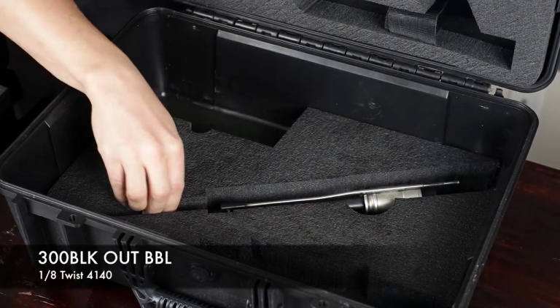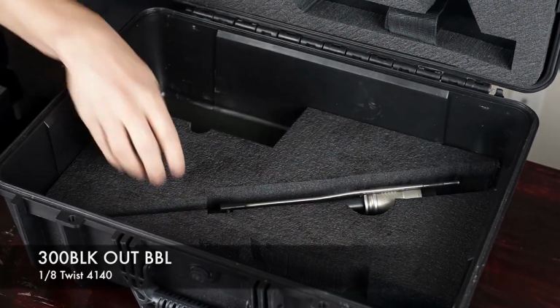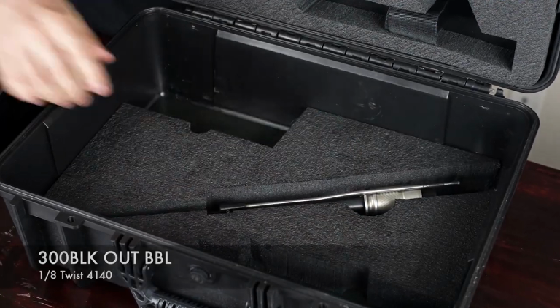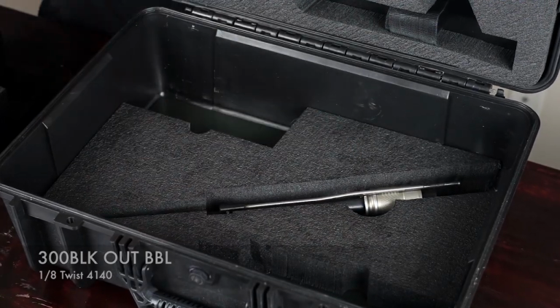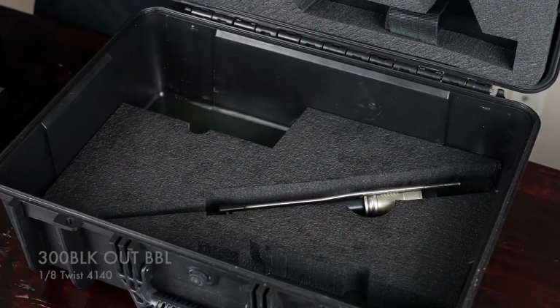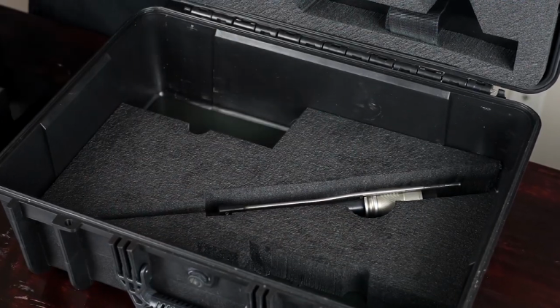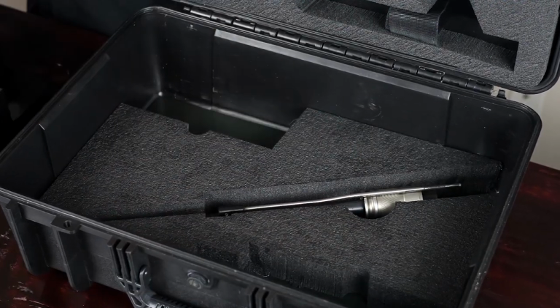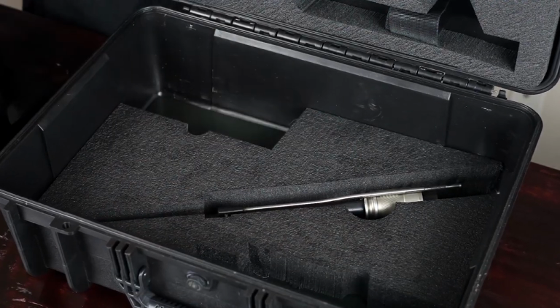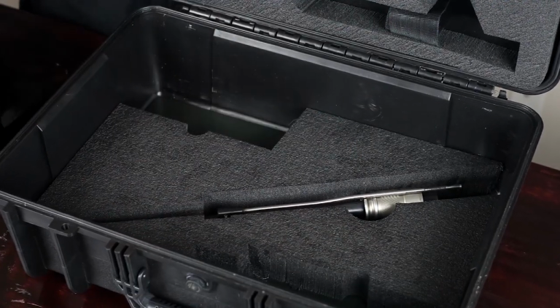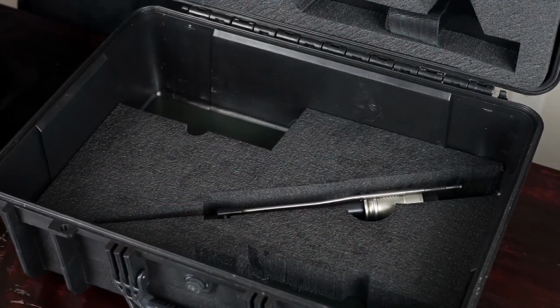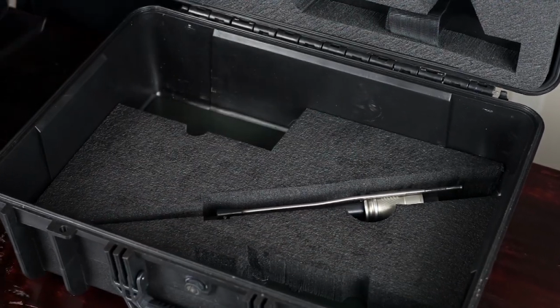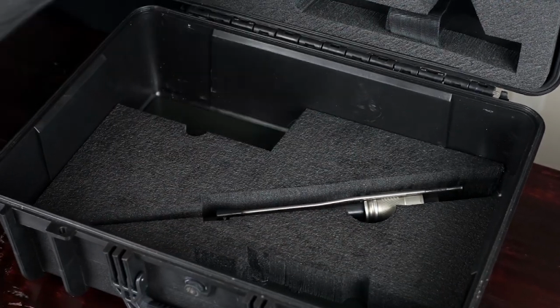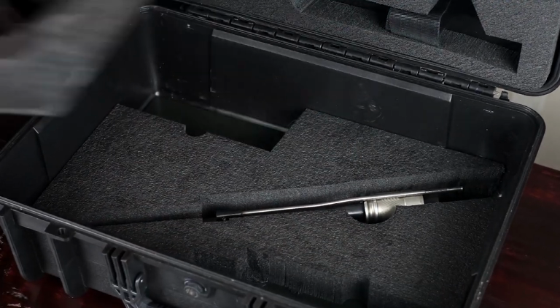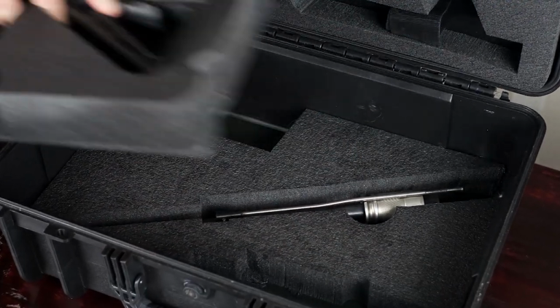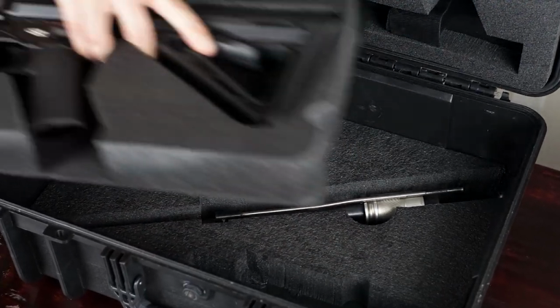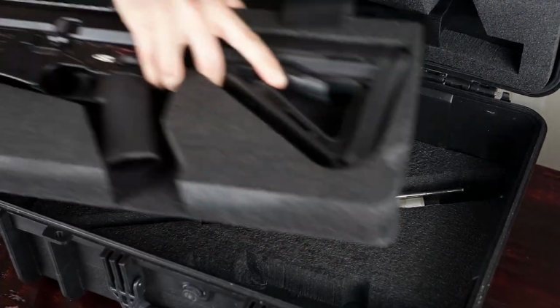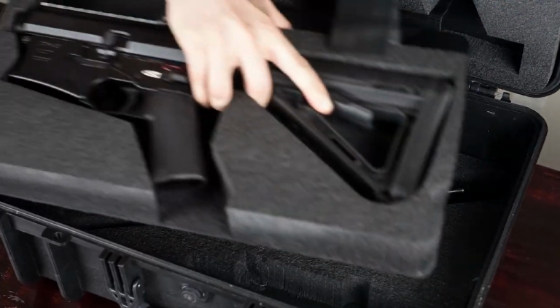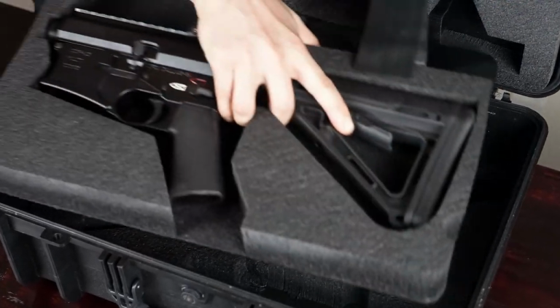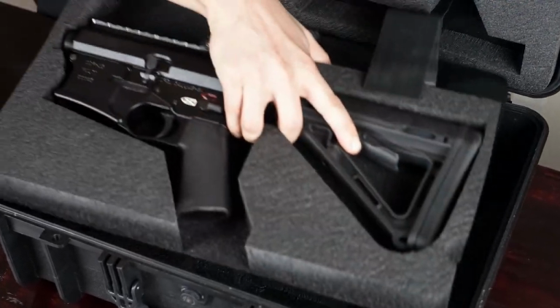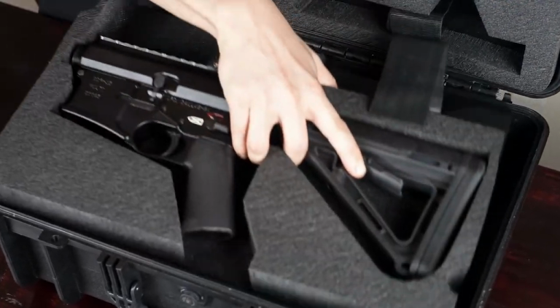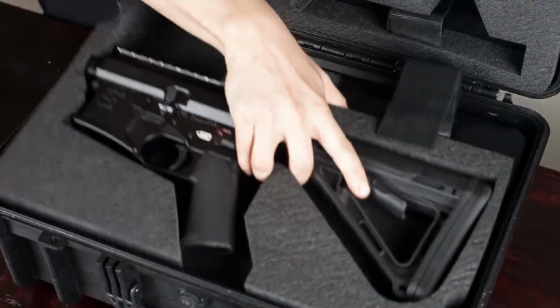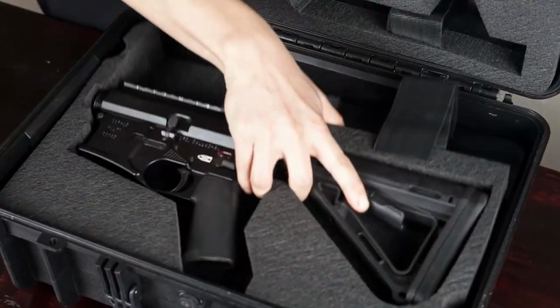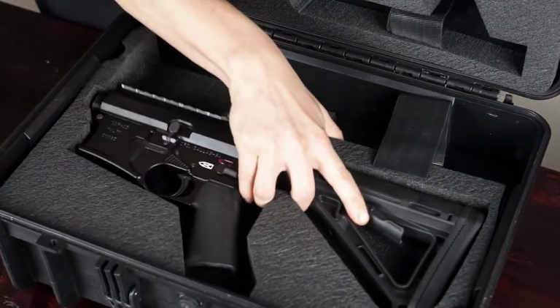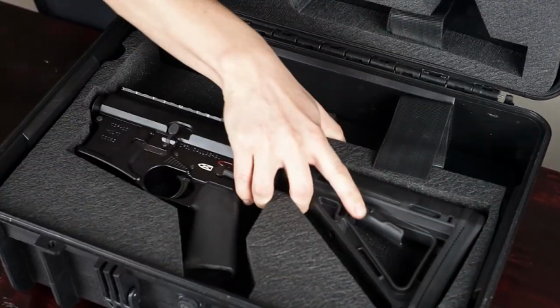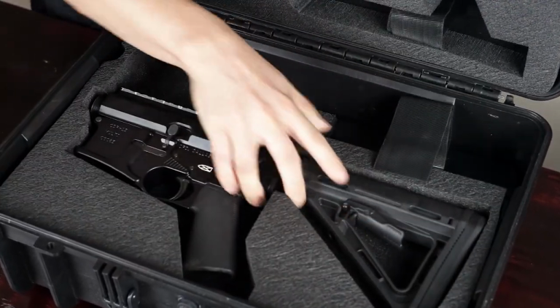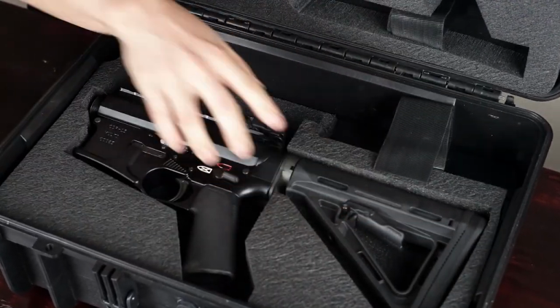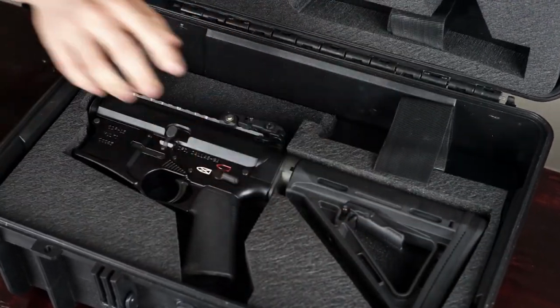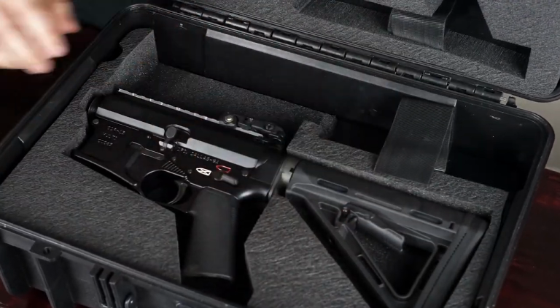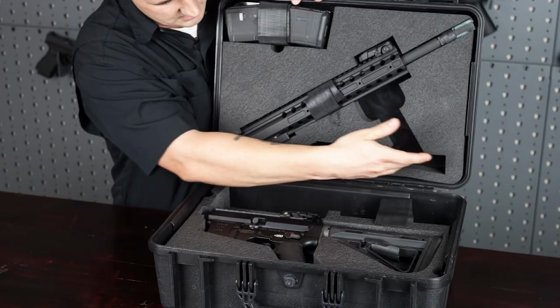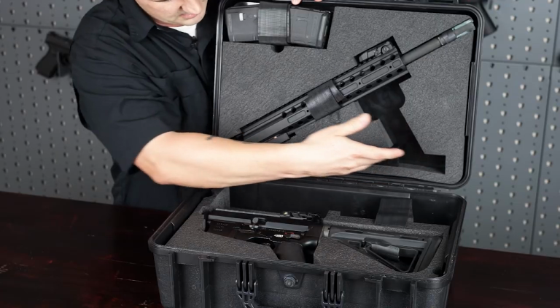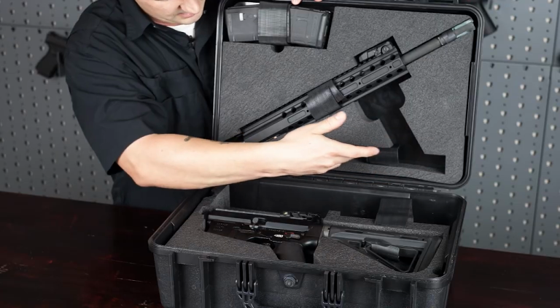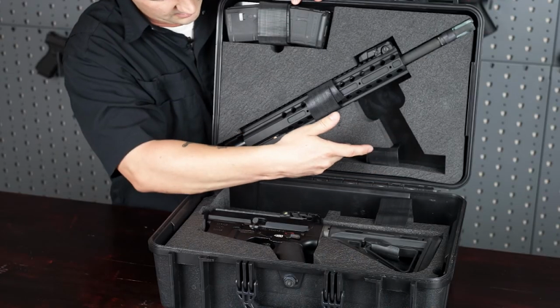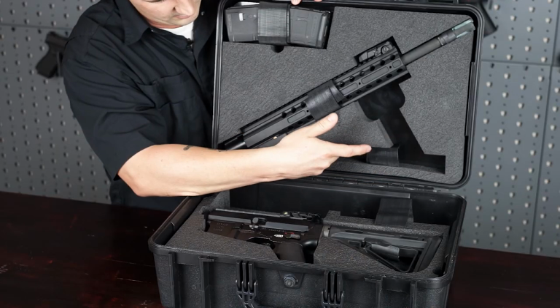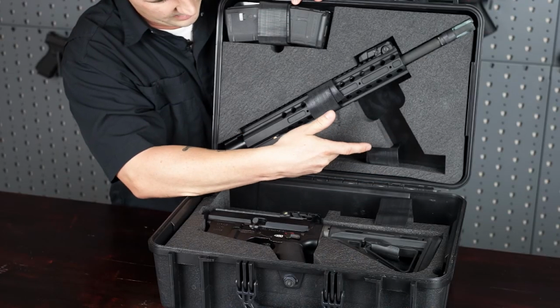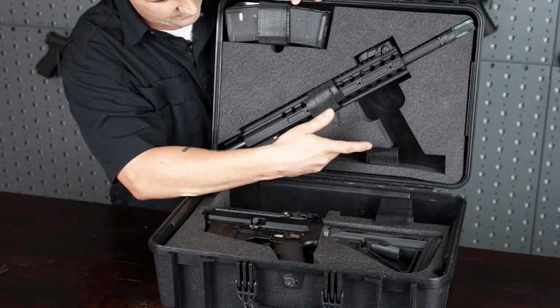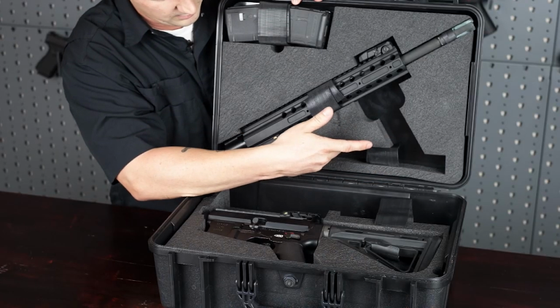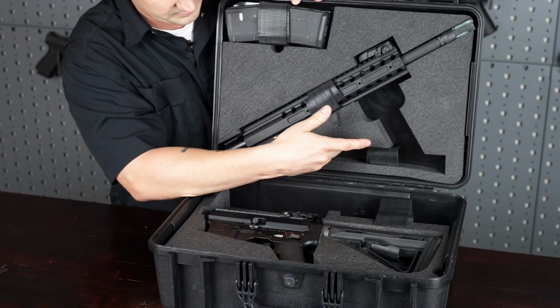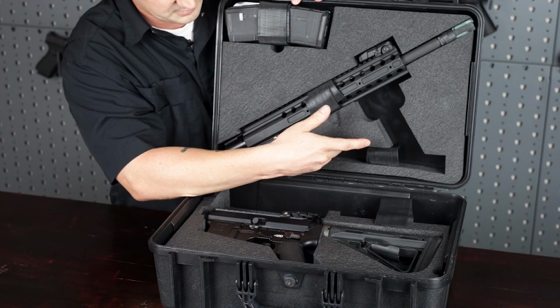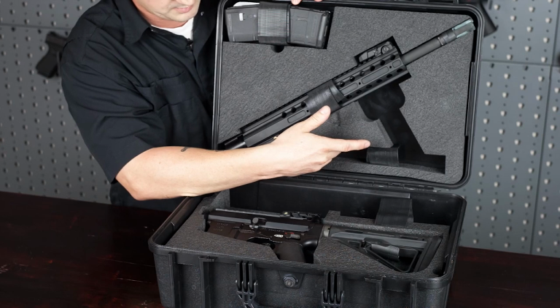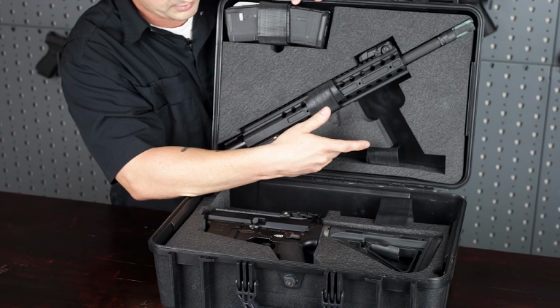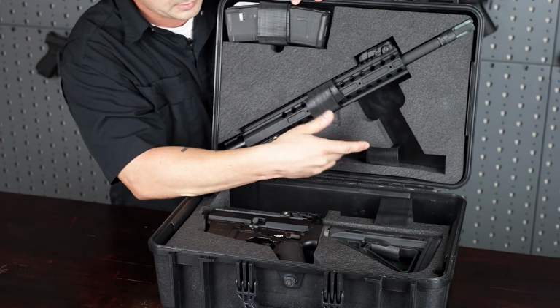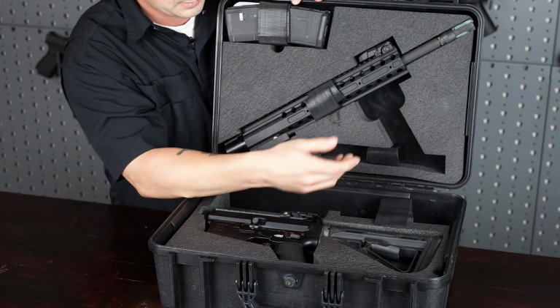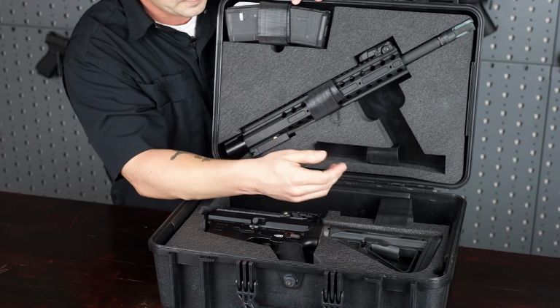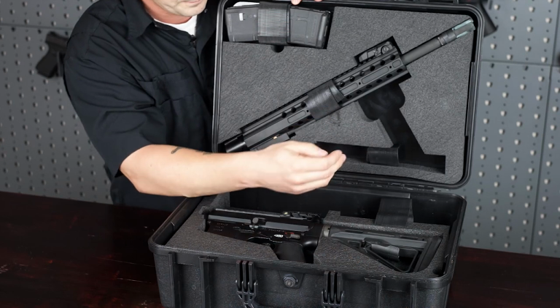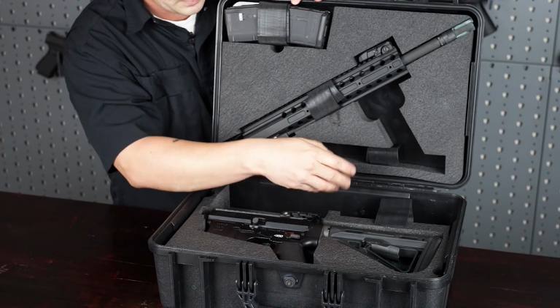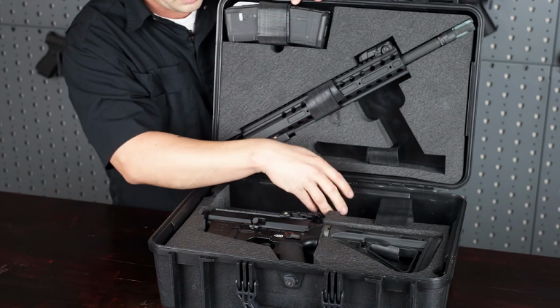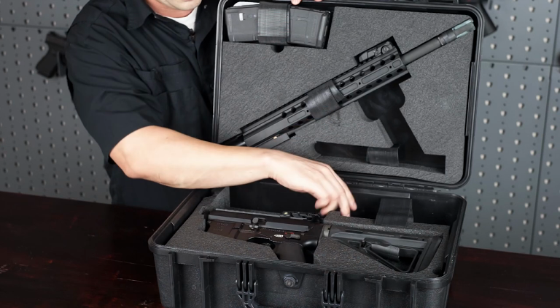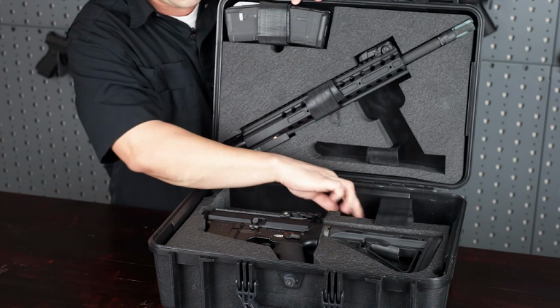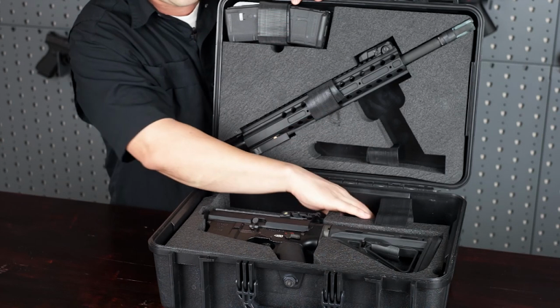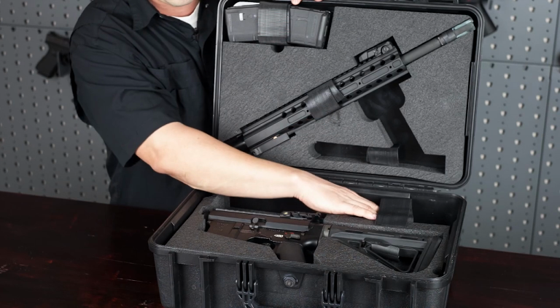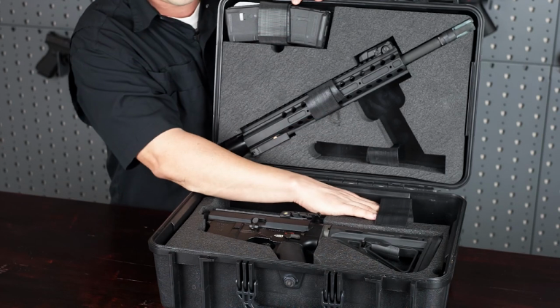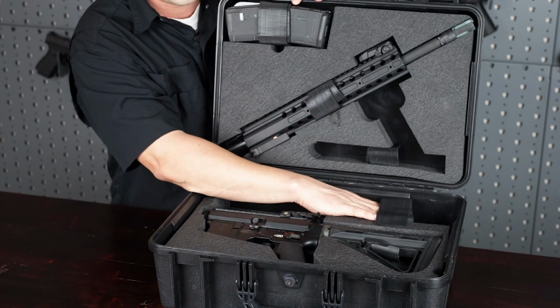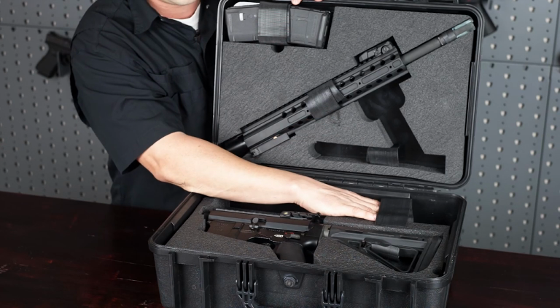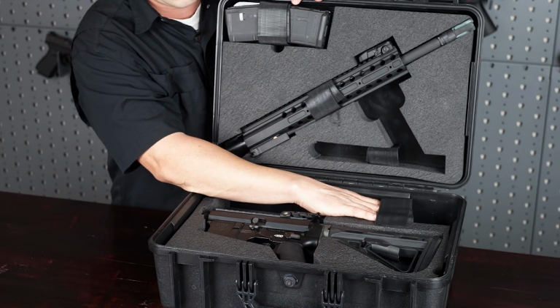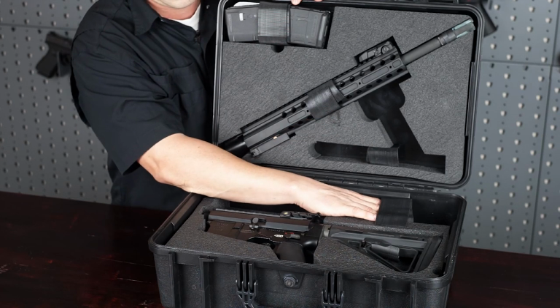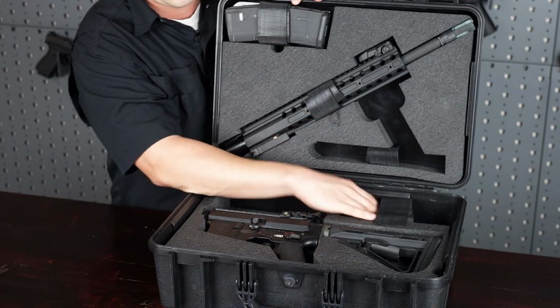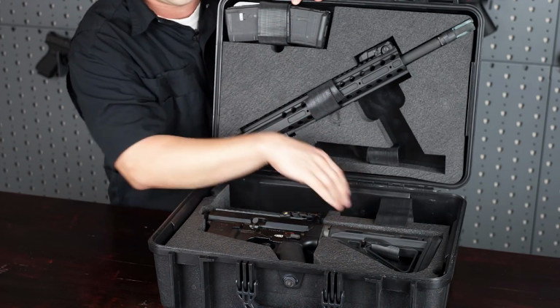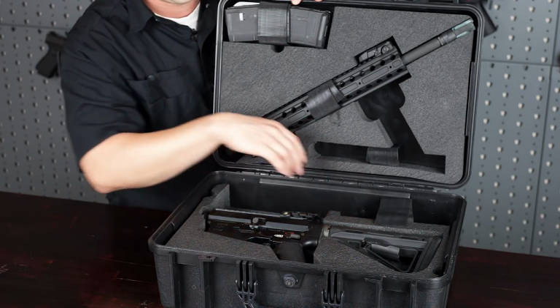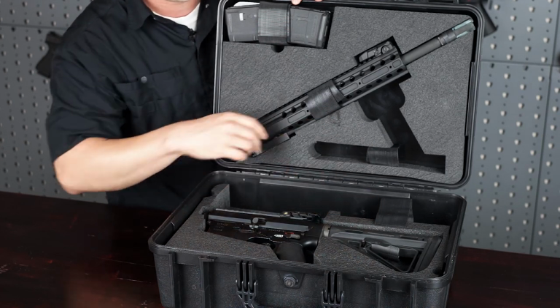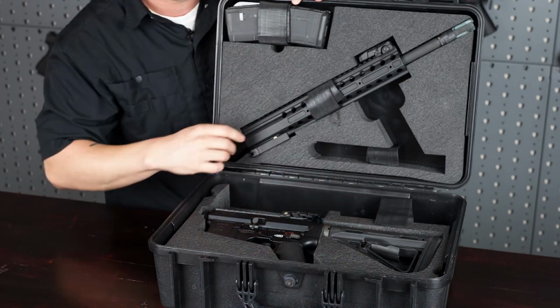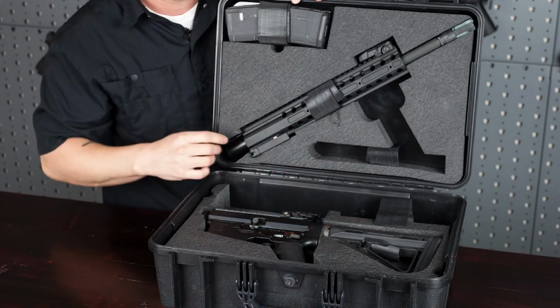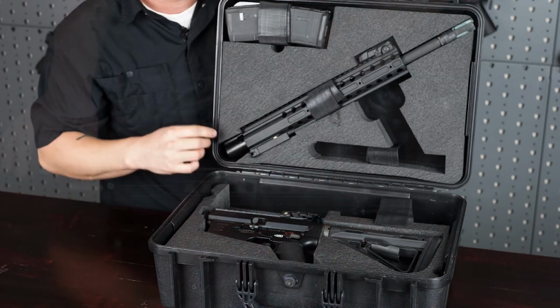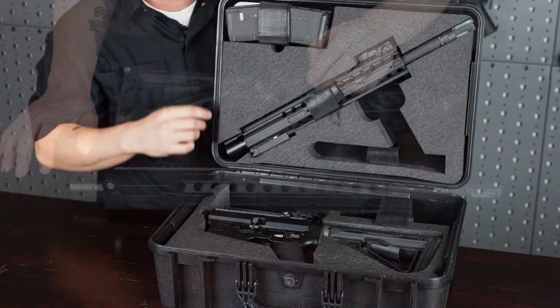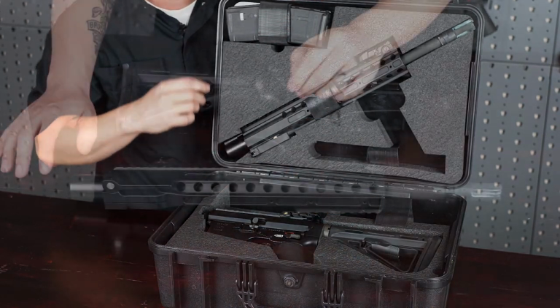It ships with two 30-round mags, and it does have multiple slots — one for a suppressor and other slots for magazines as well.